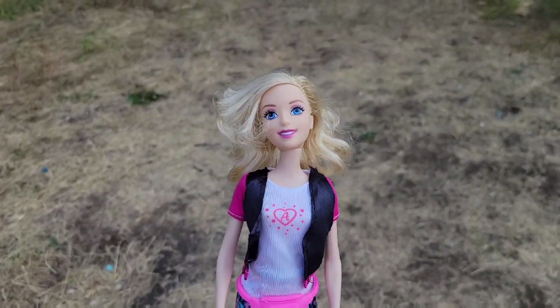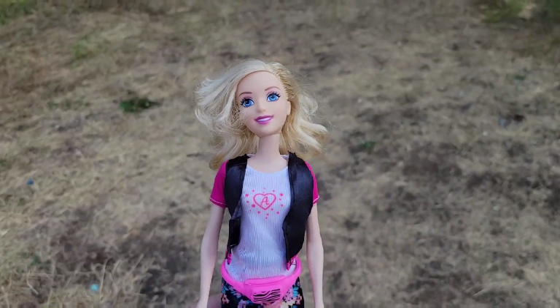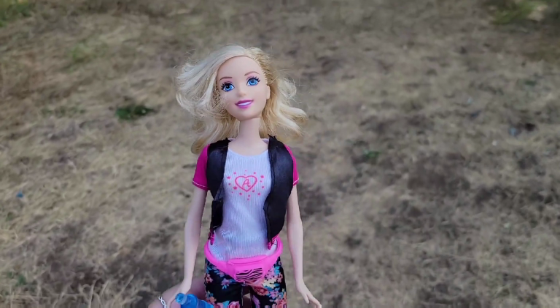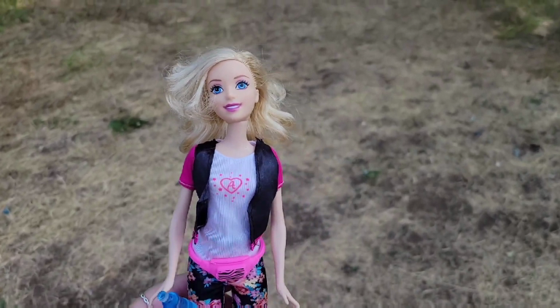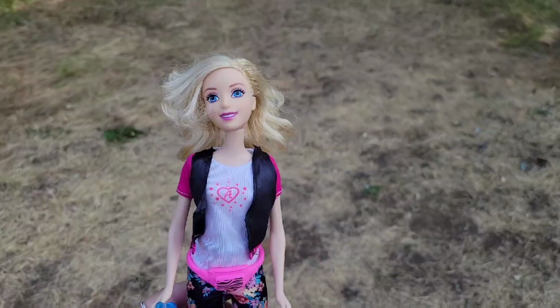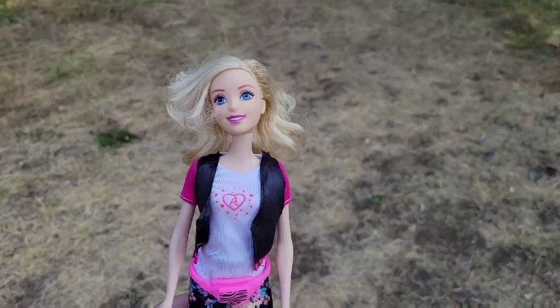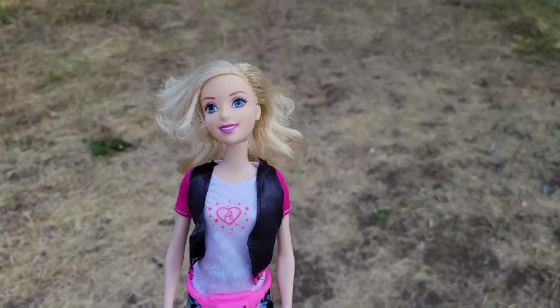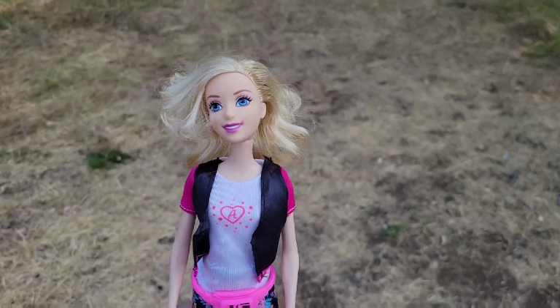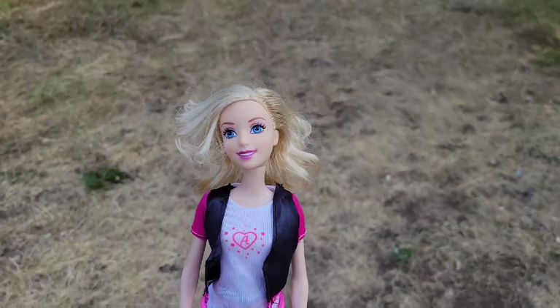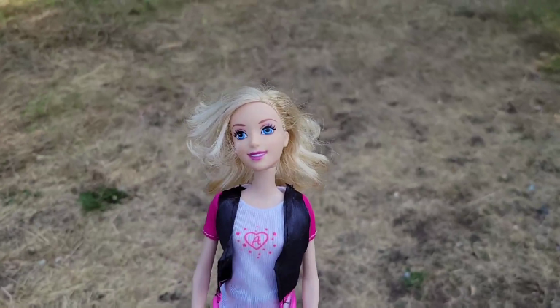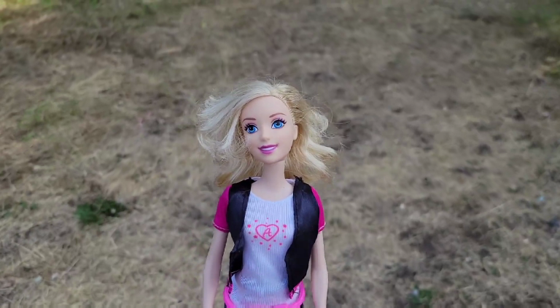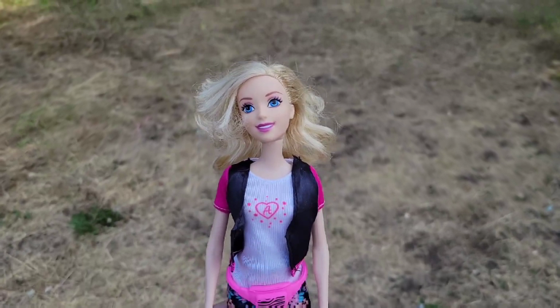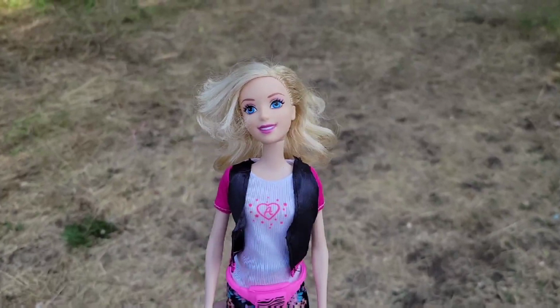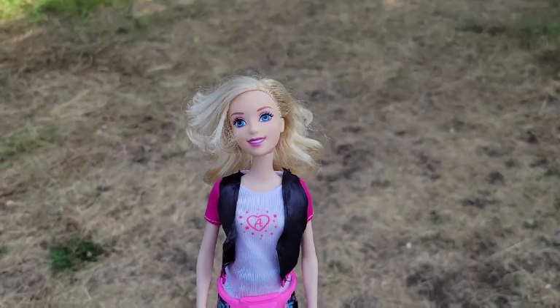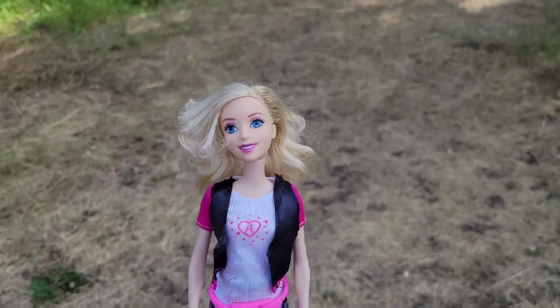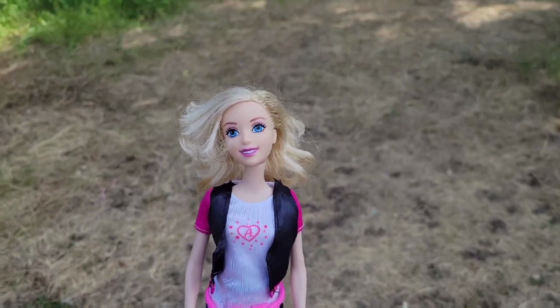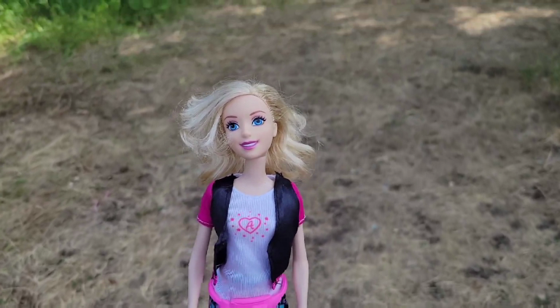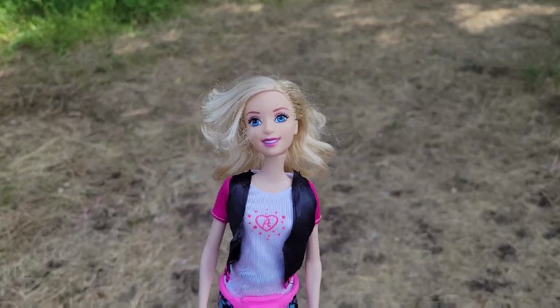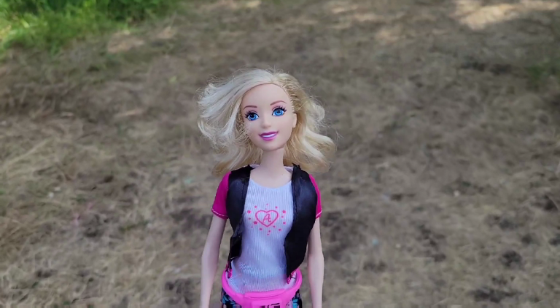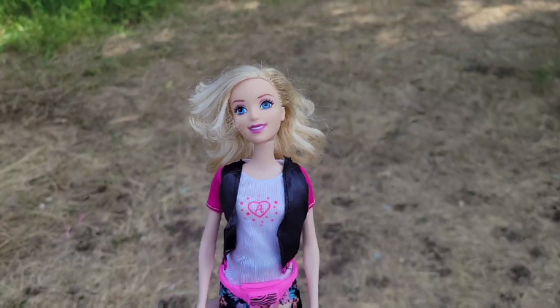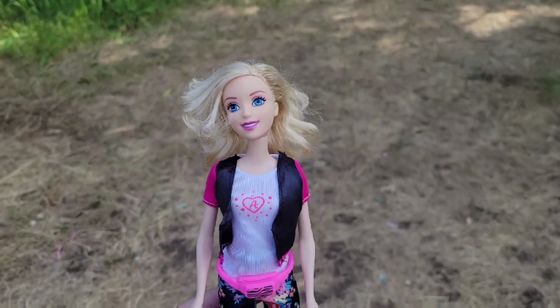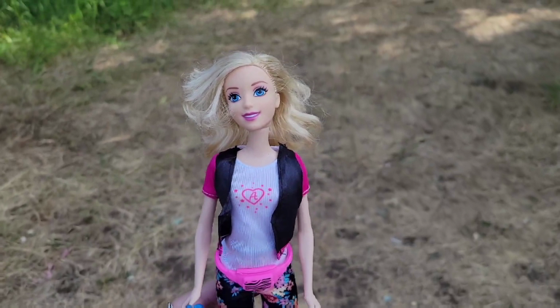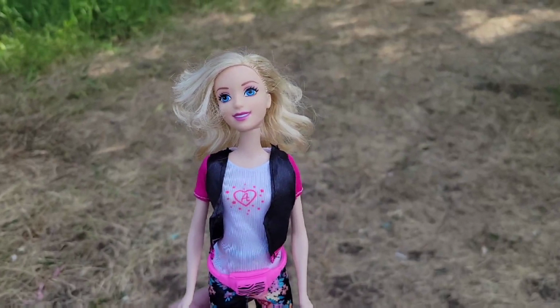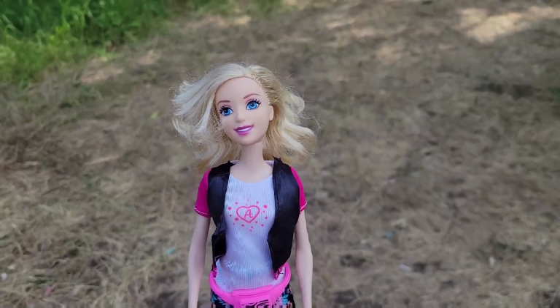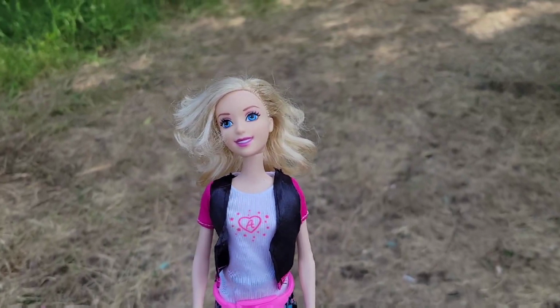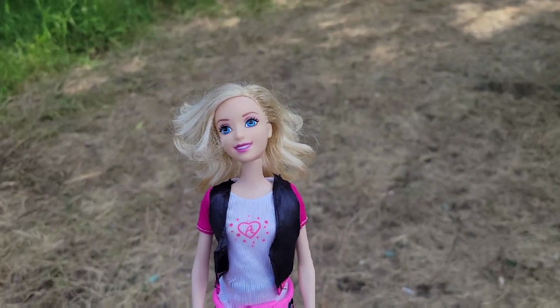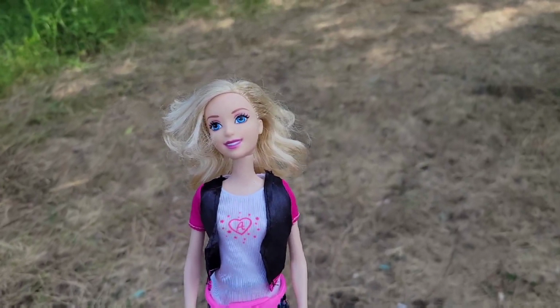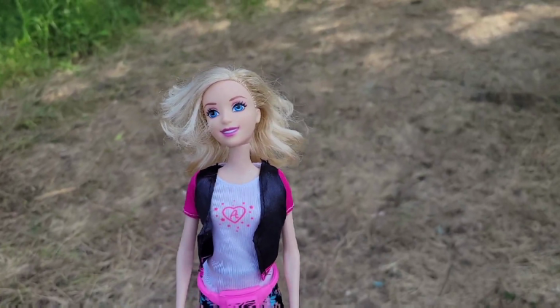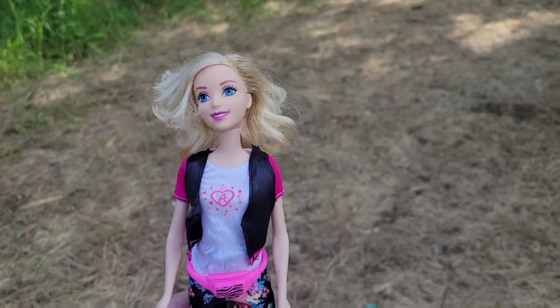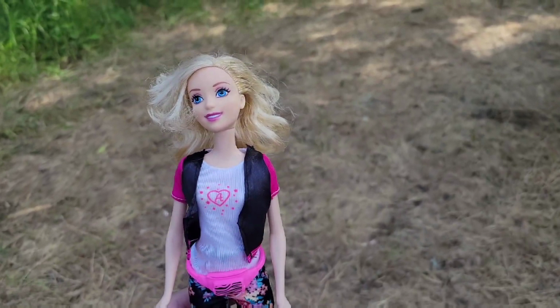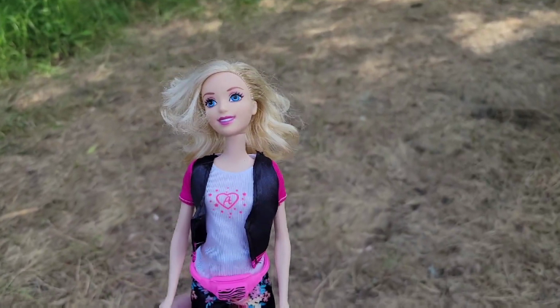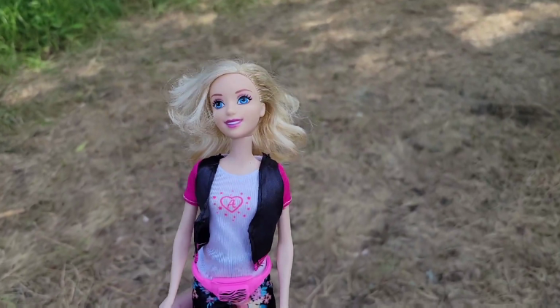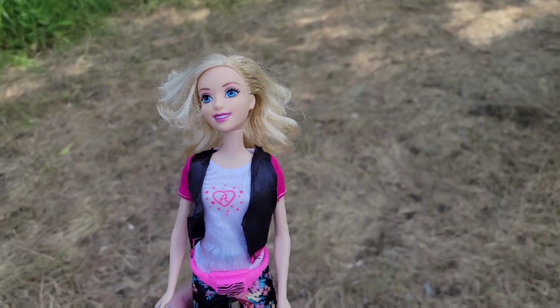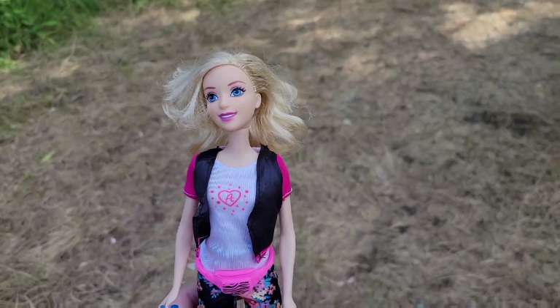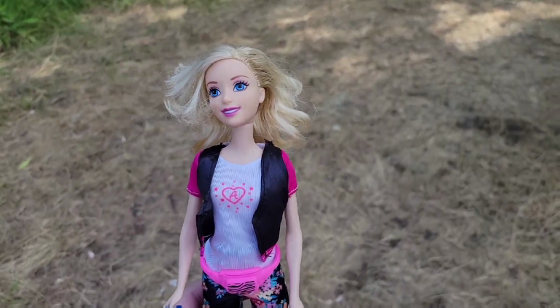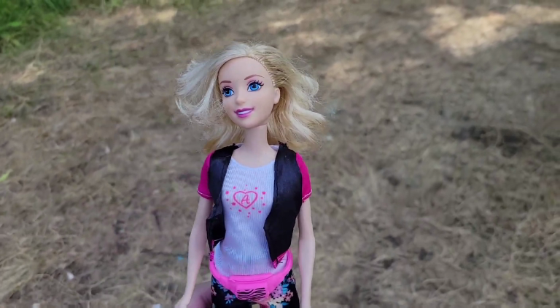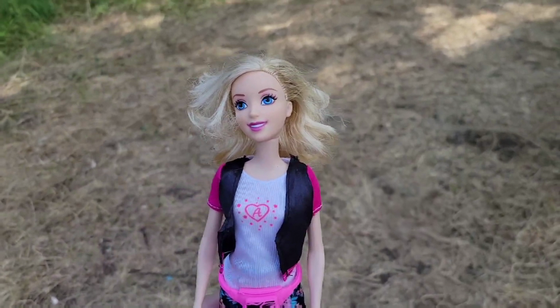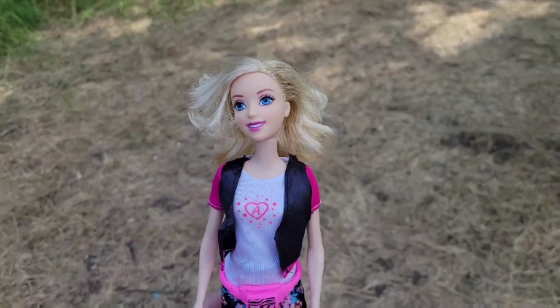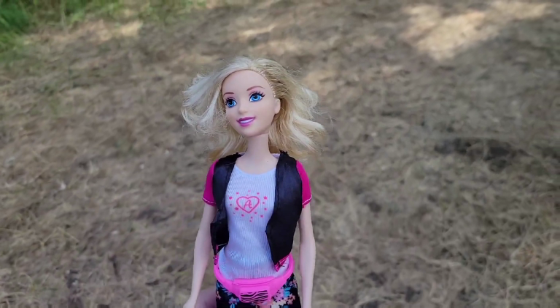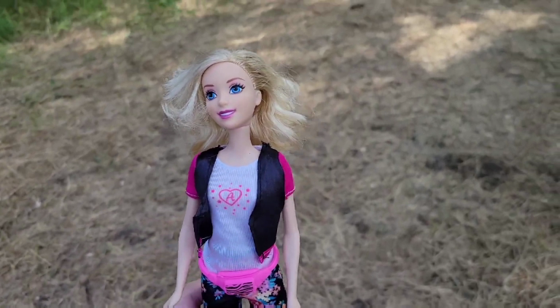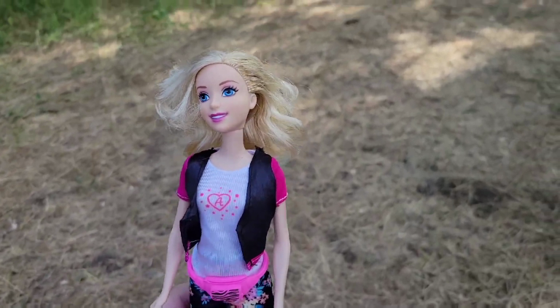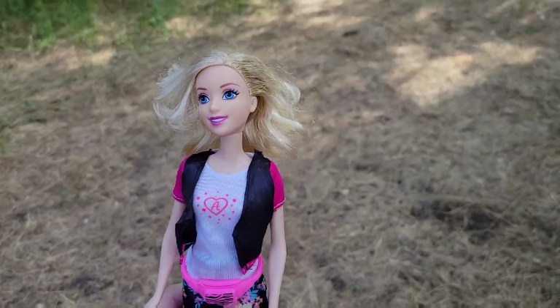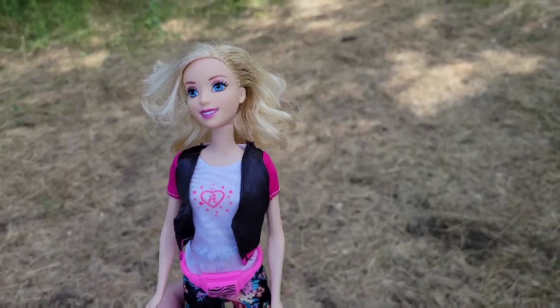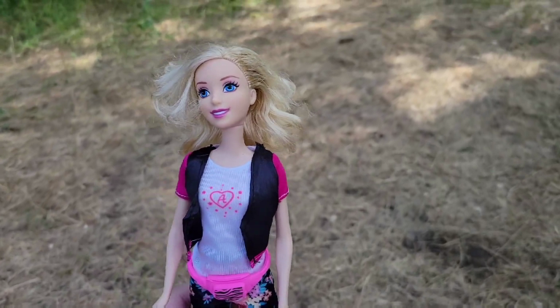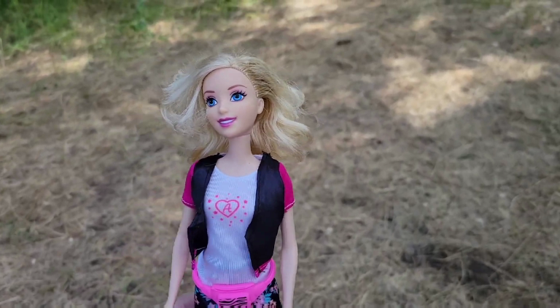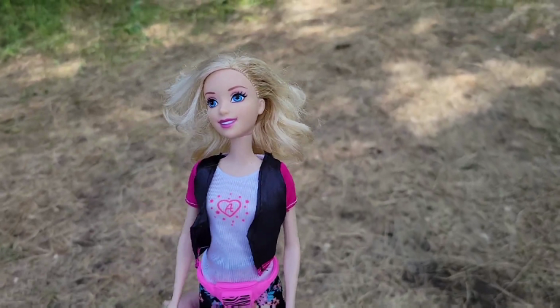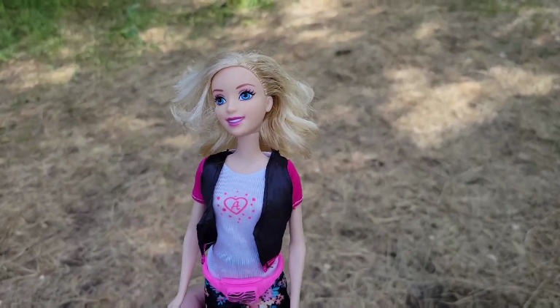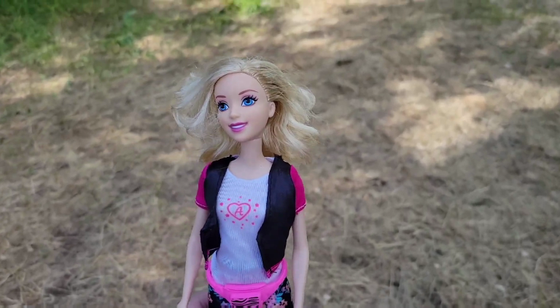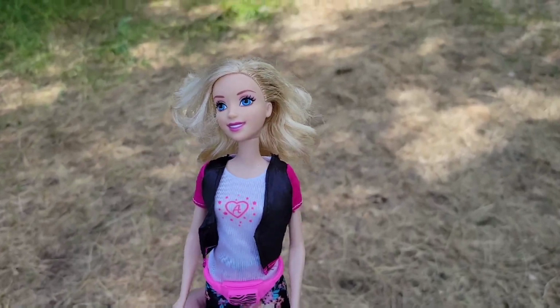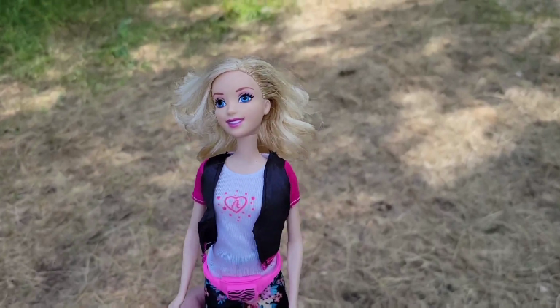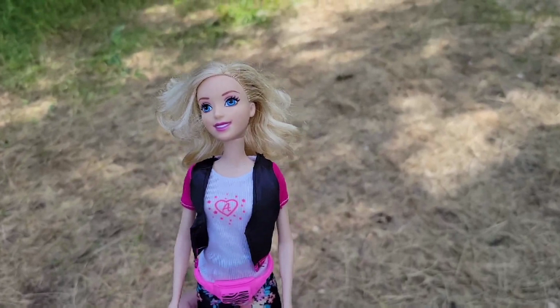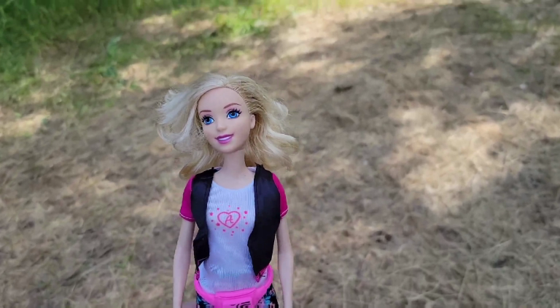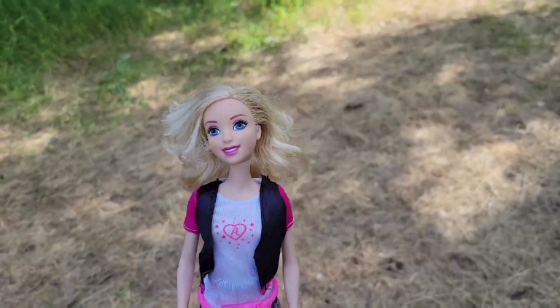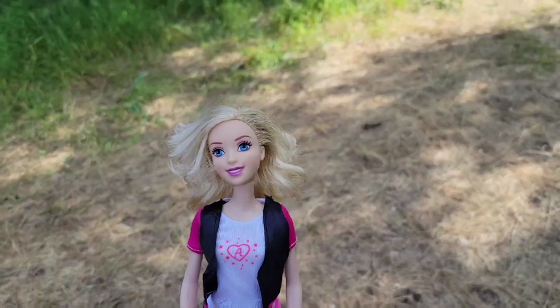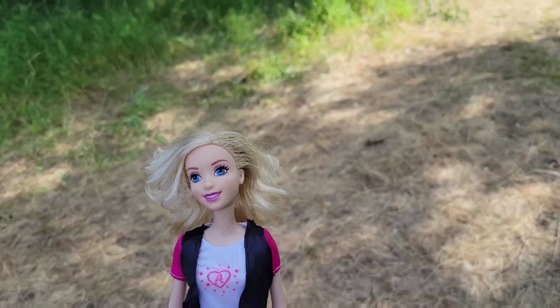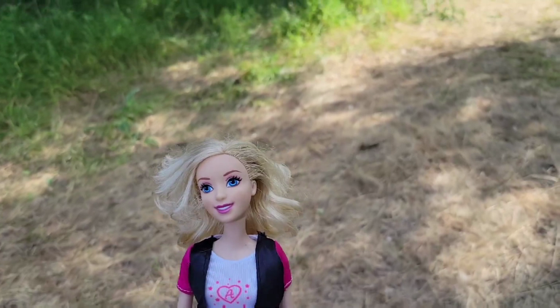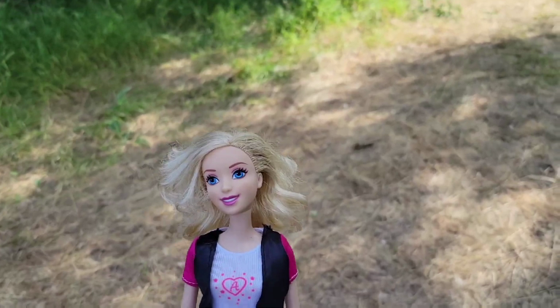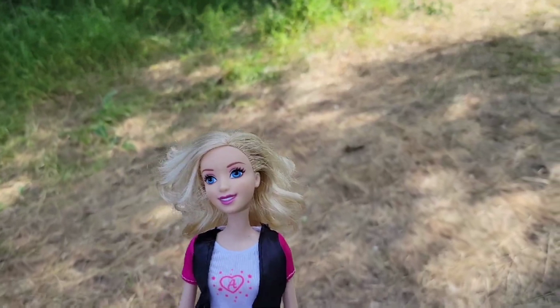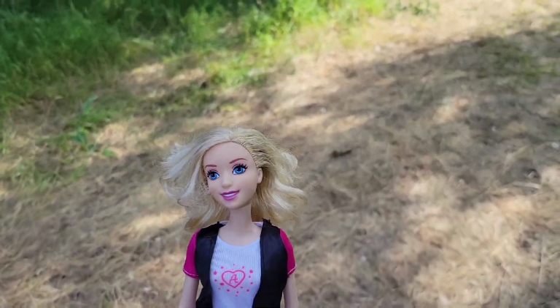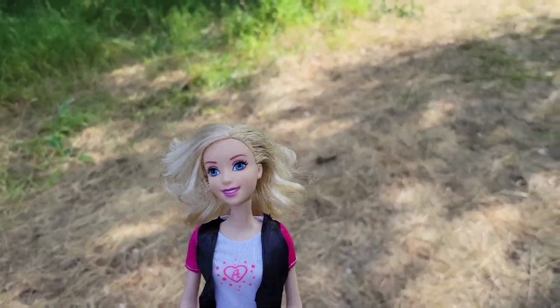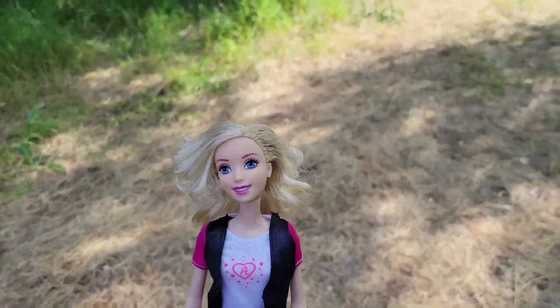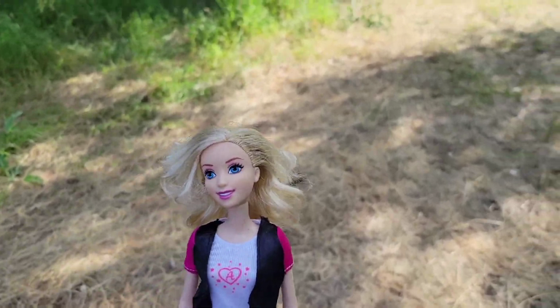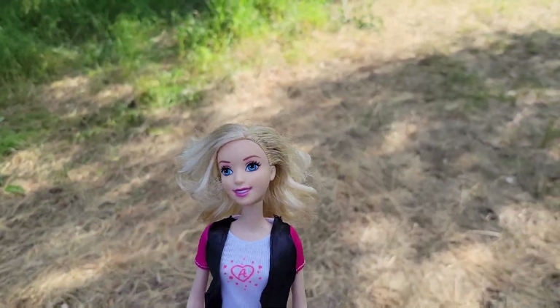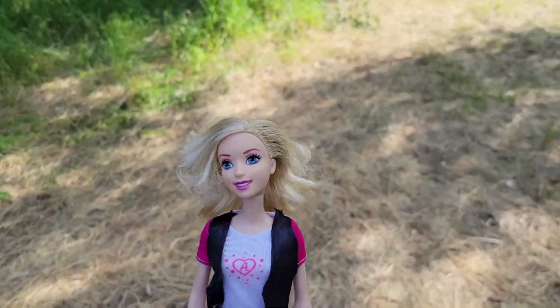Today's video is hiking or camping — the Hi Barbie collab with Dolls Rescued and Dory's Dollies.